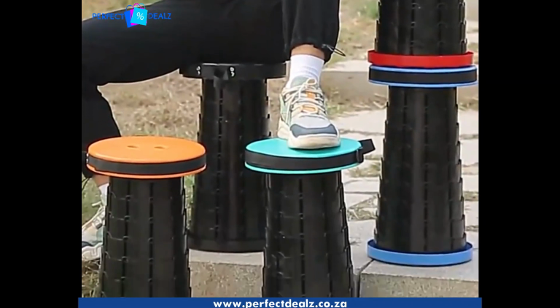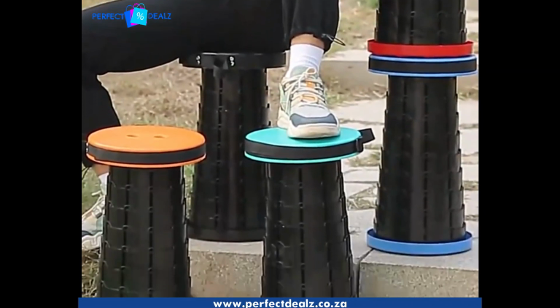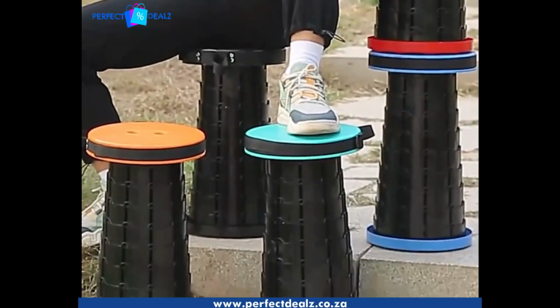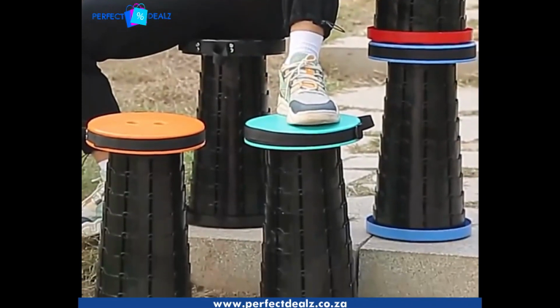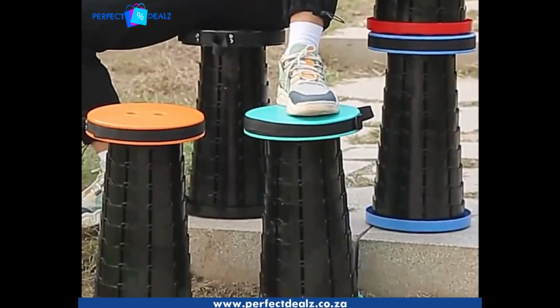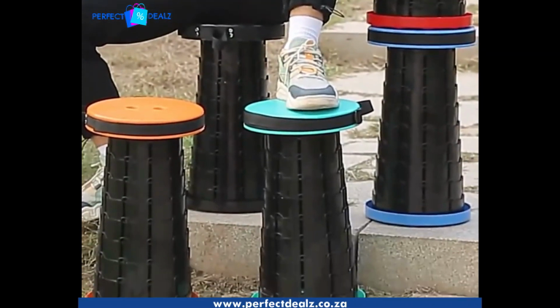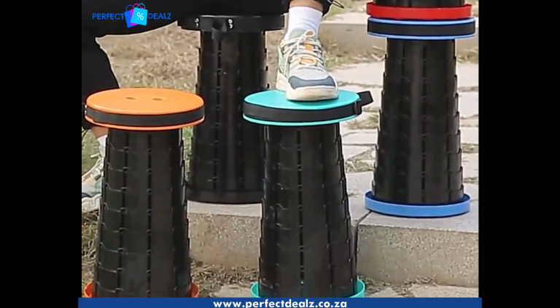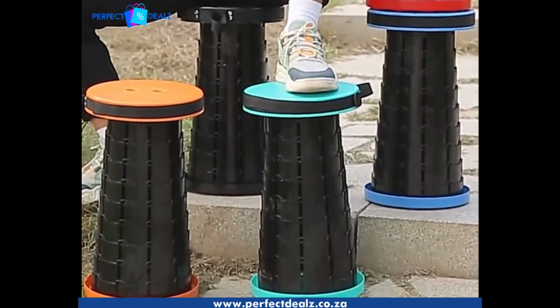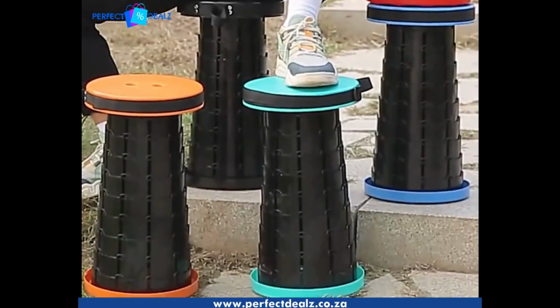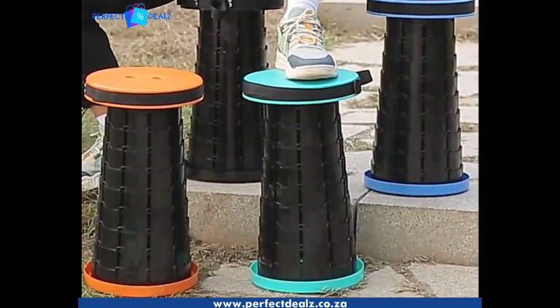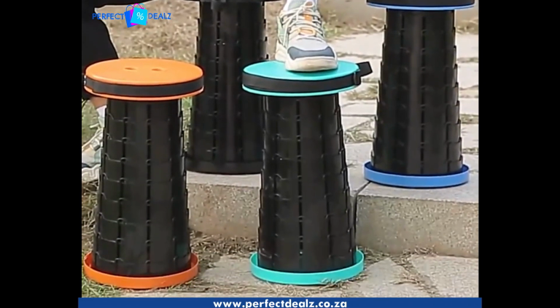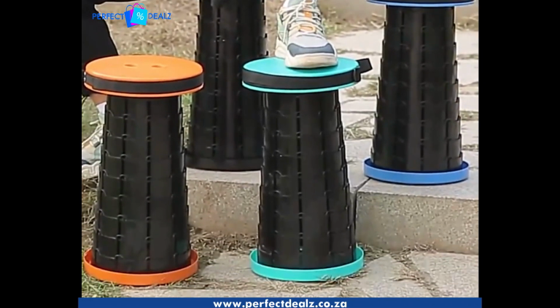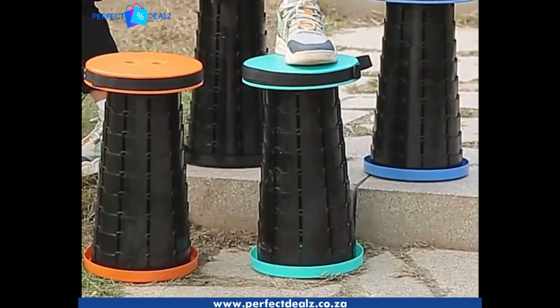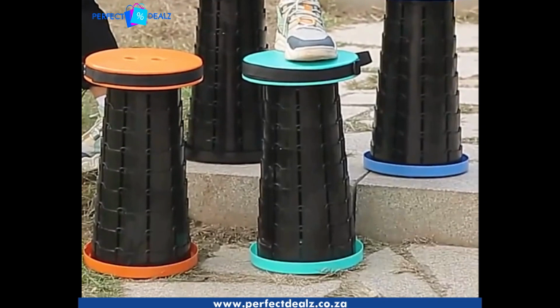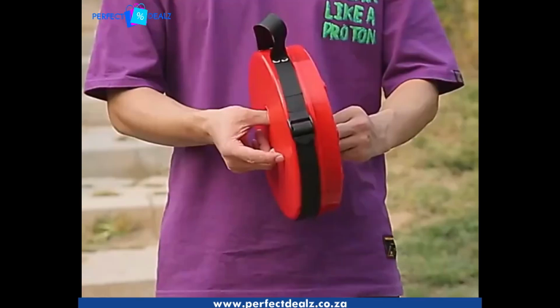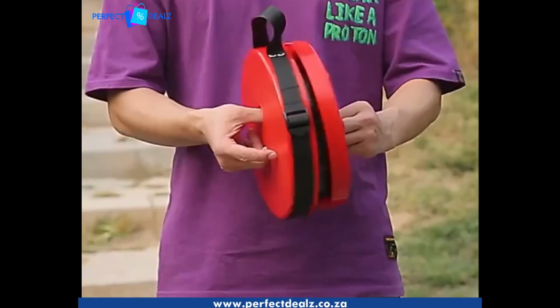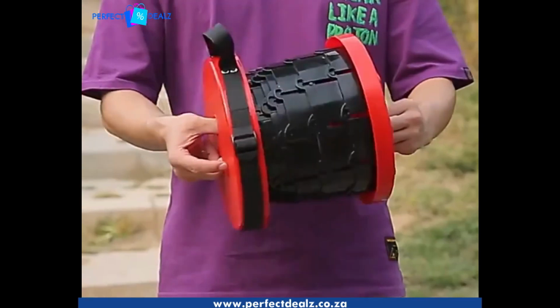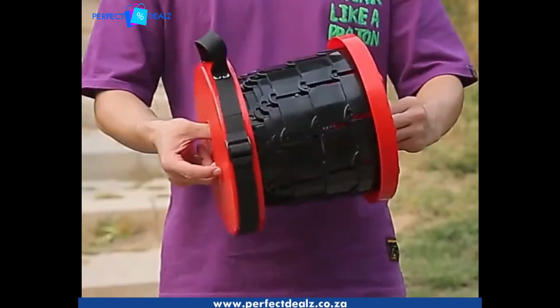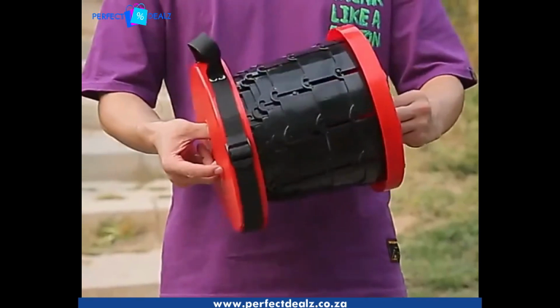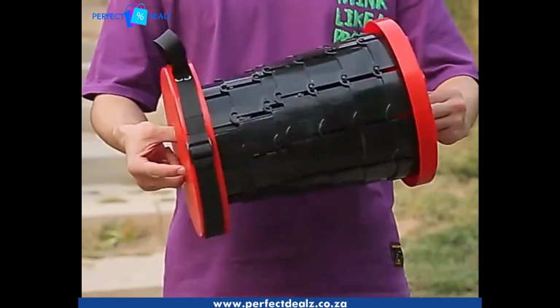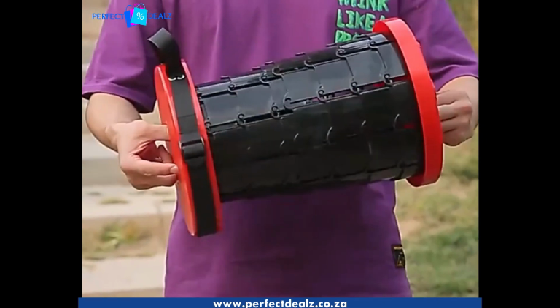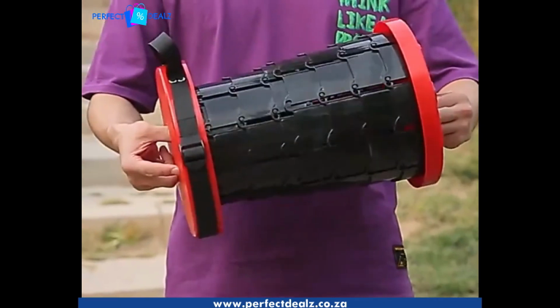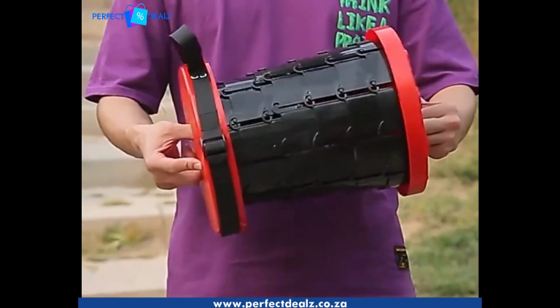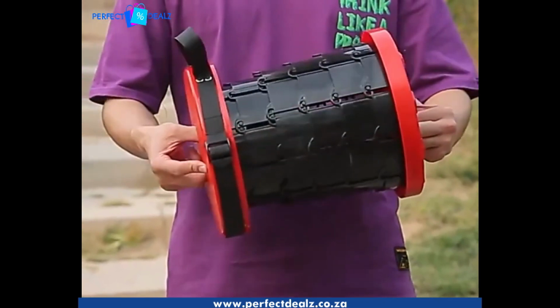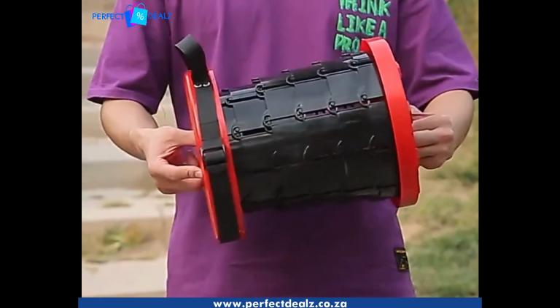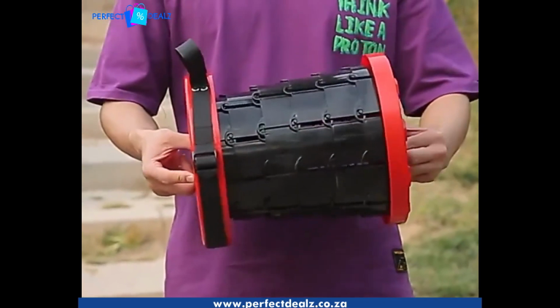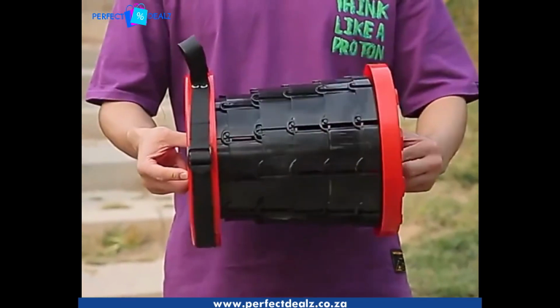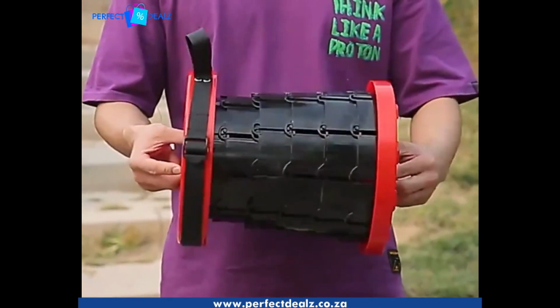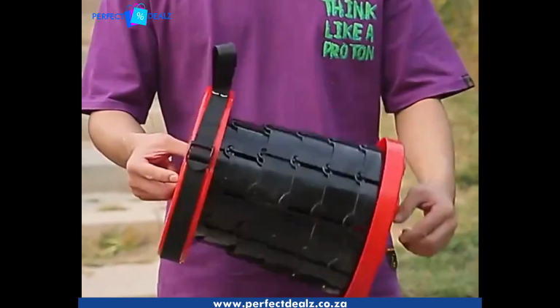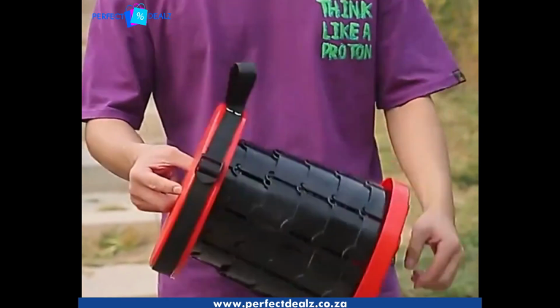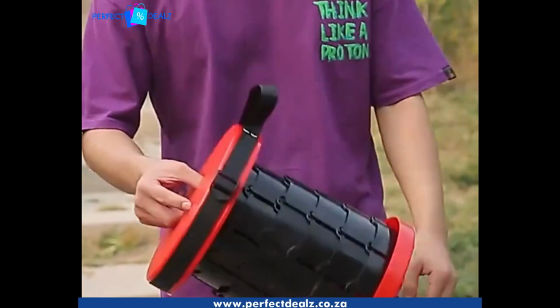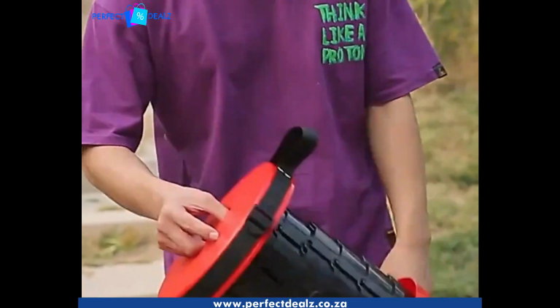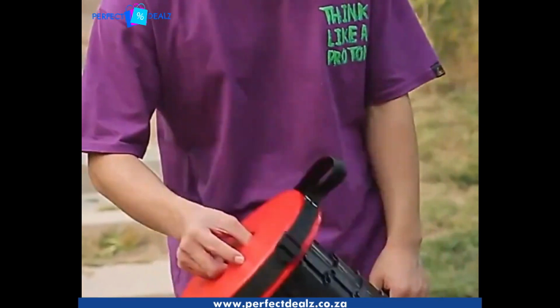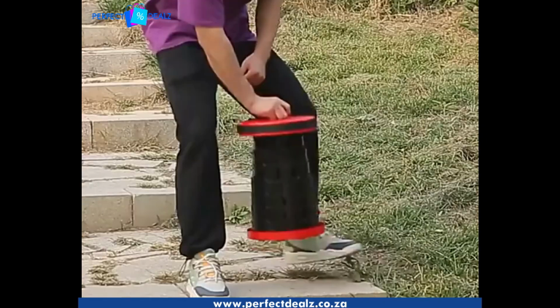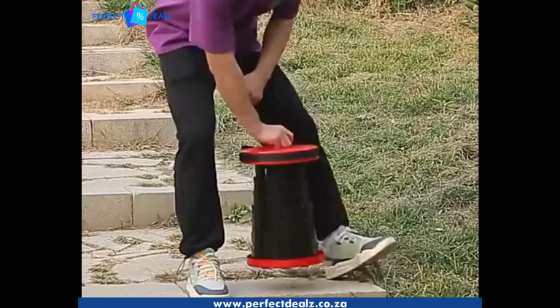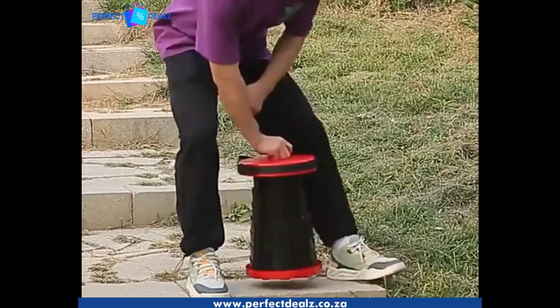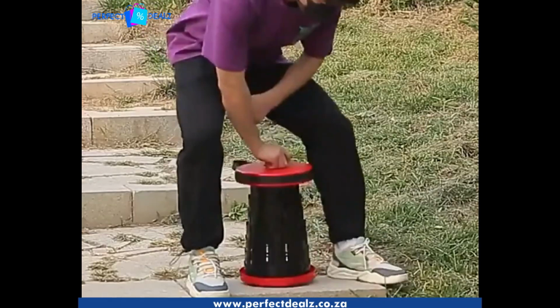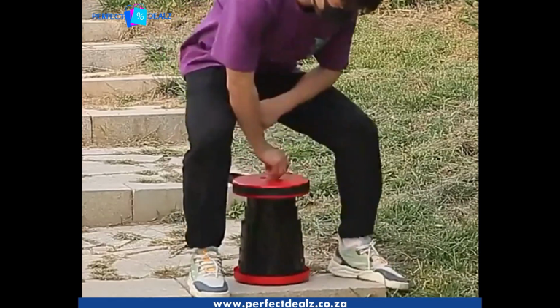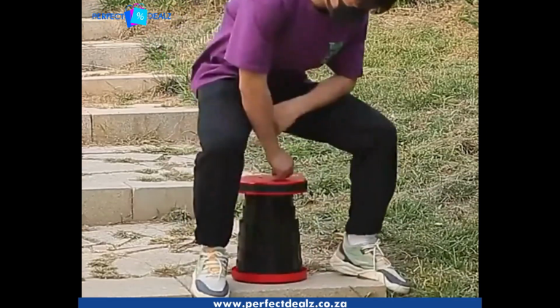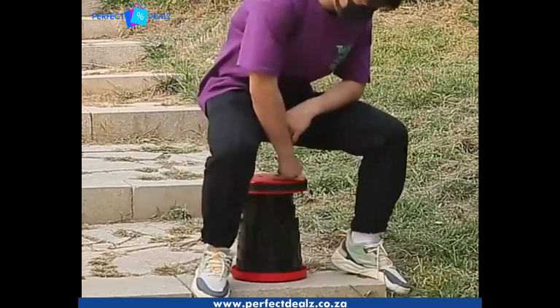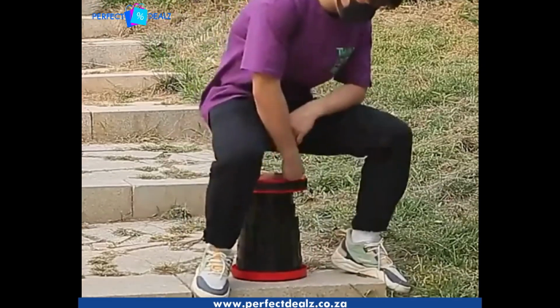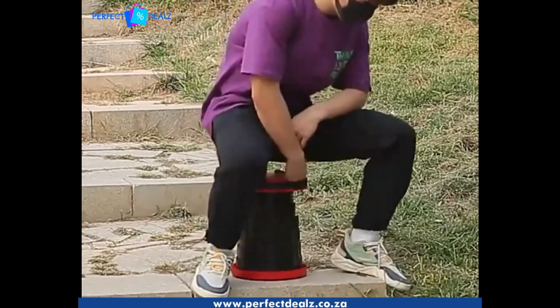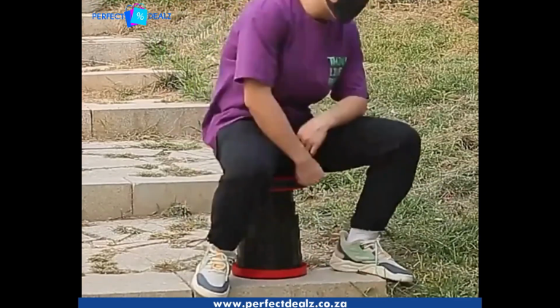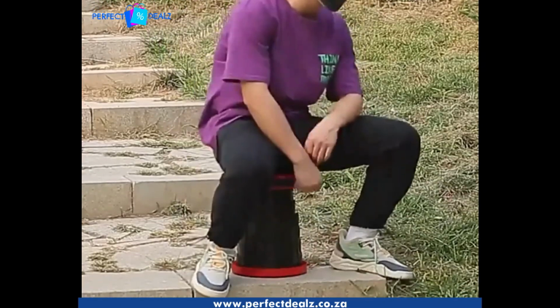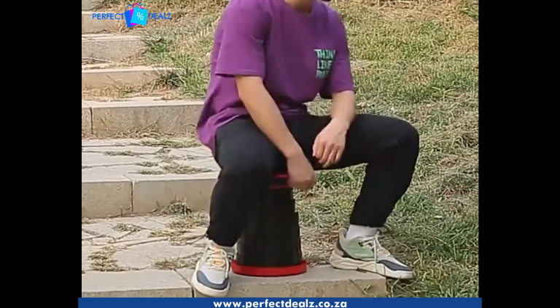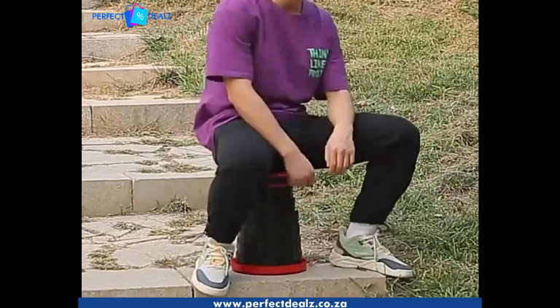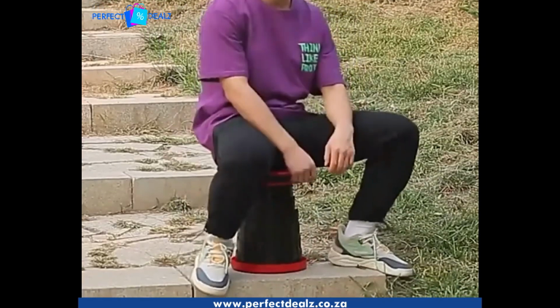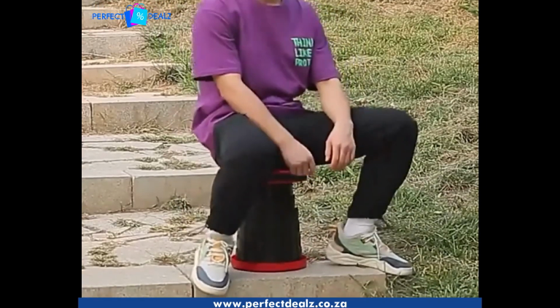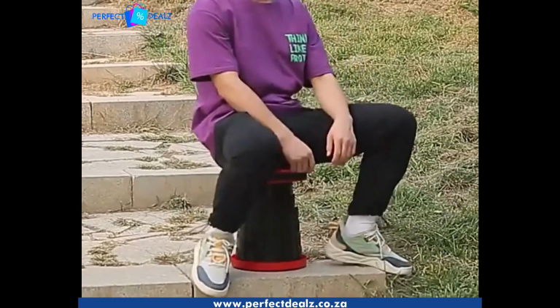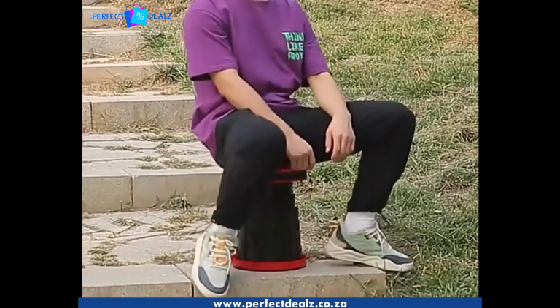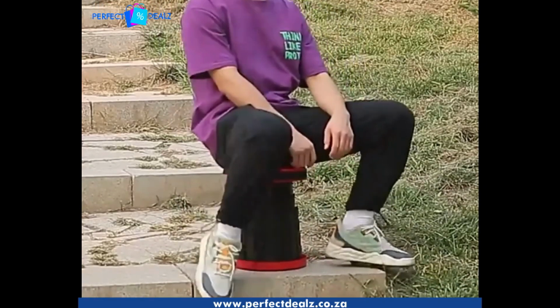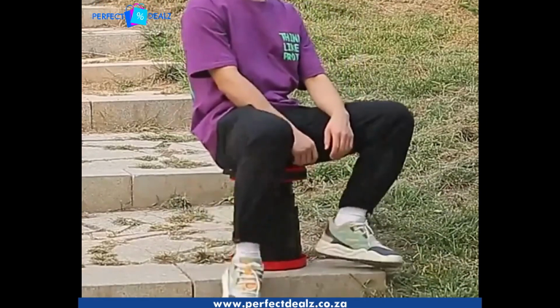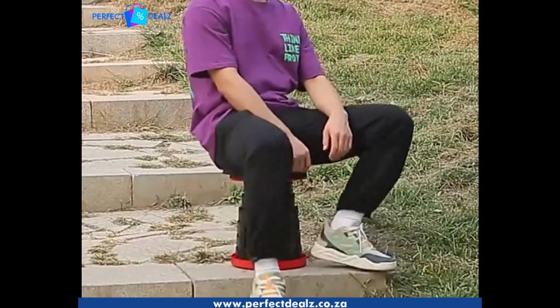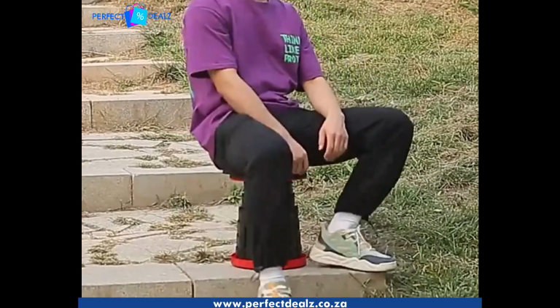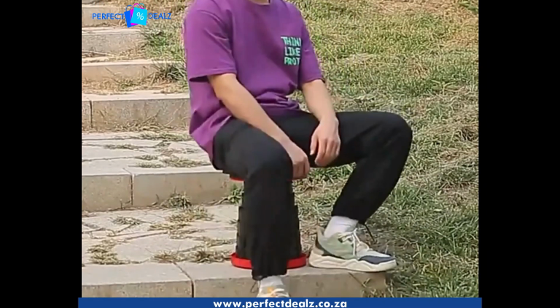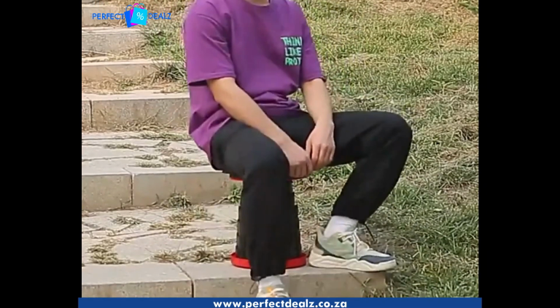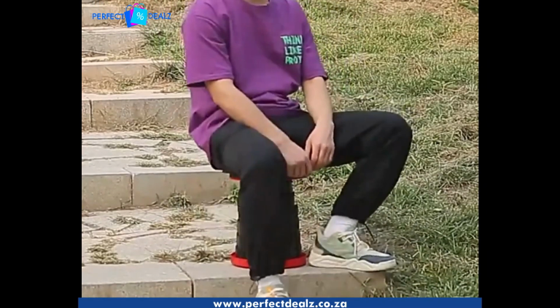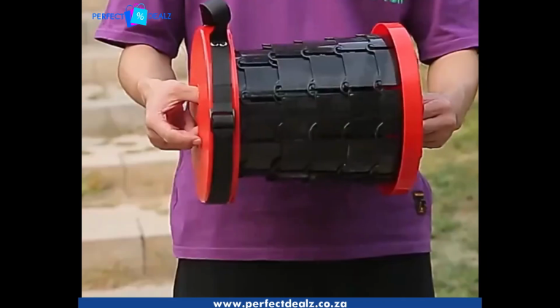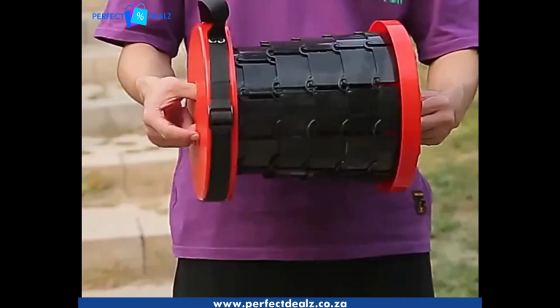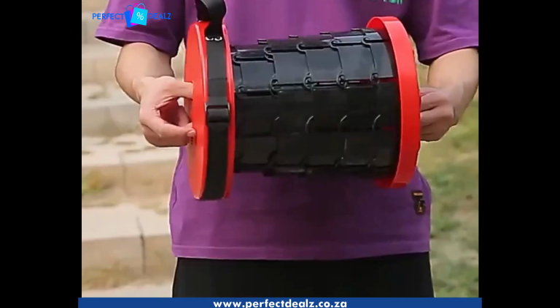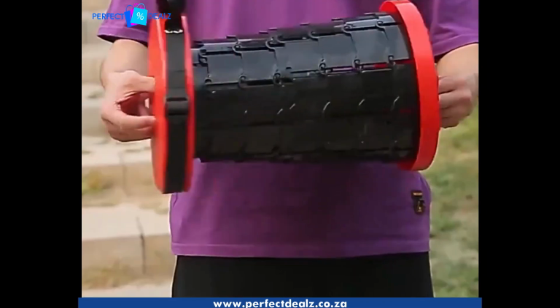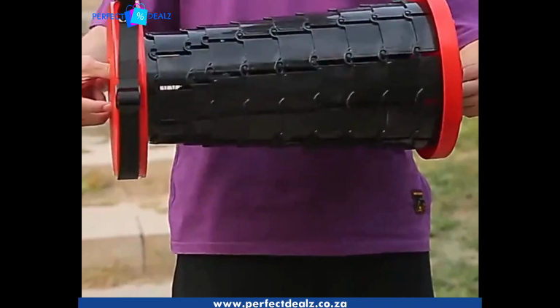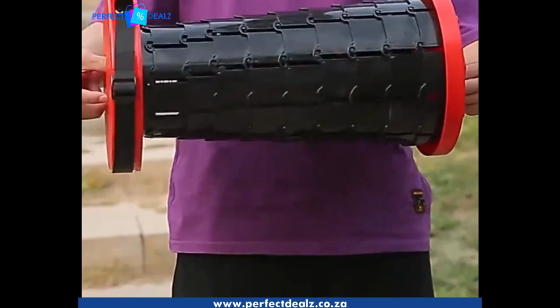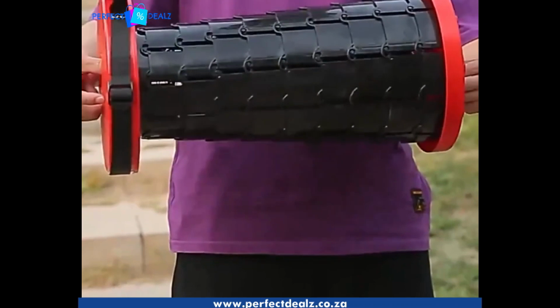This high-strength nylon stool is sealed, rotated, and supported by hooks, making it sturdy and reliable.